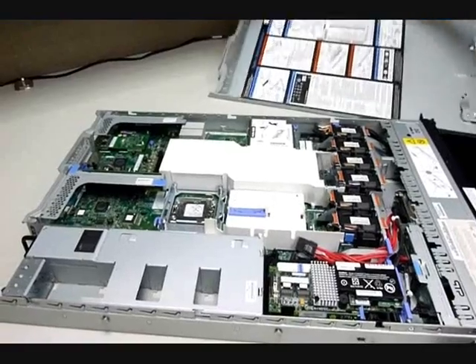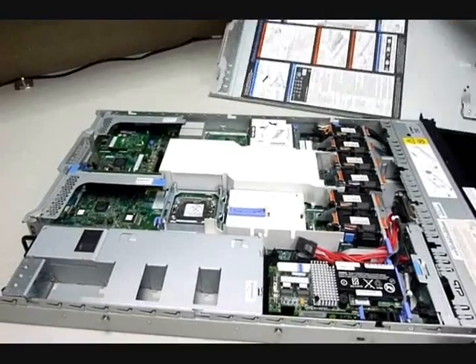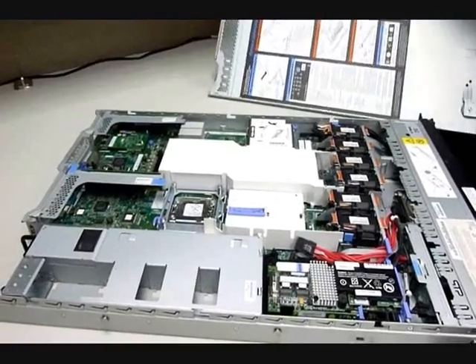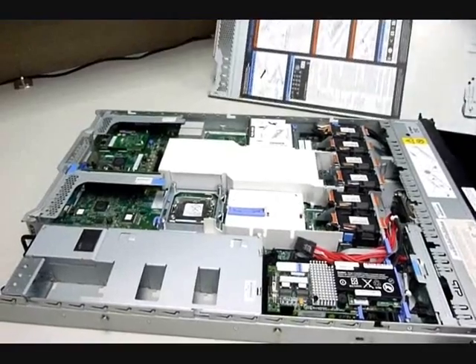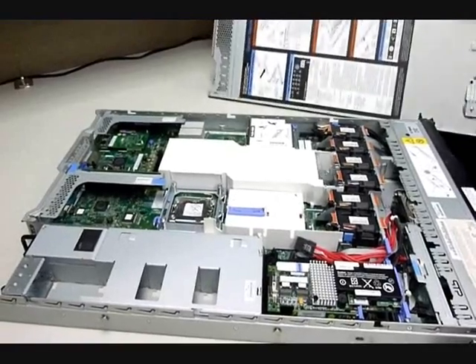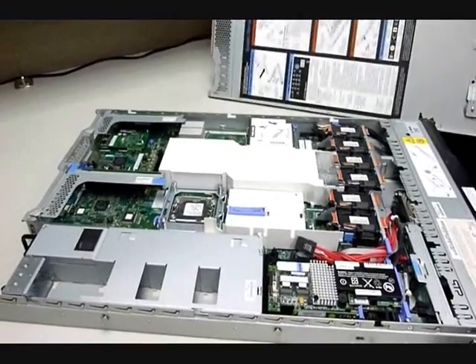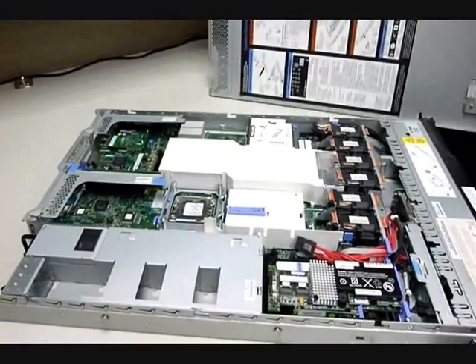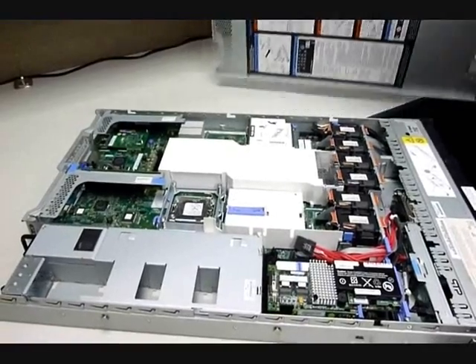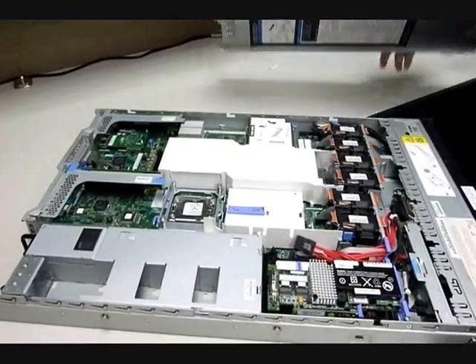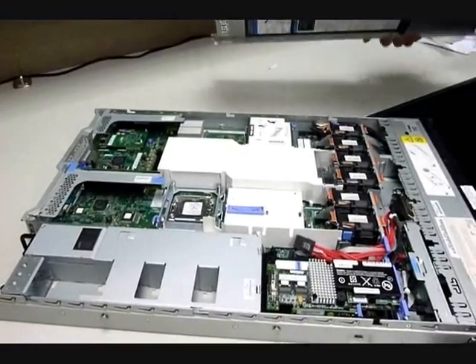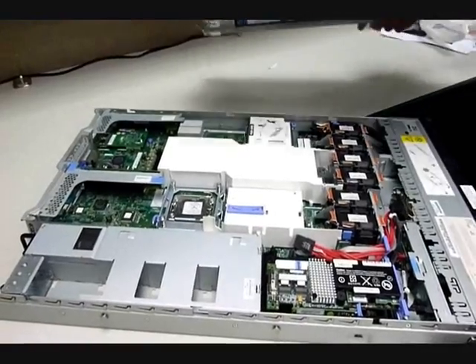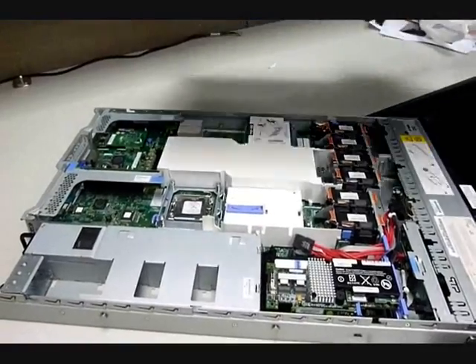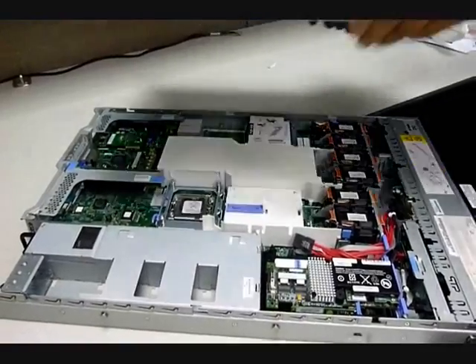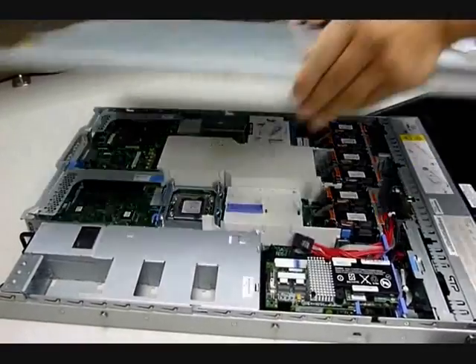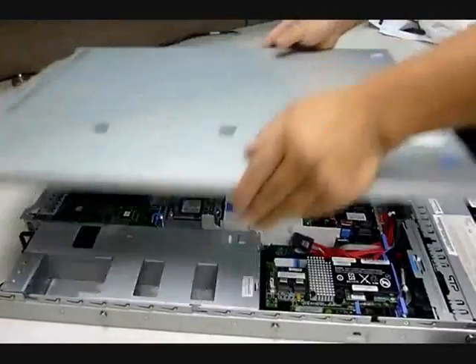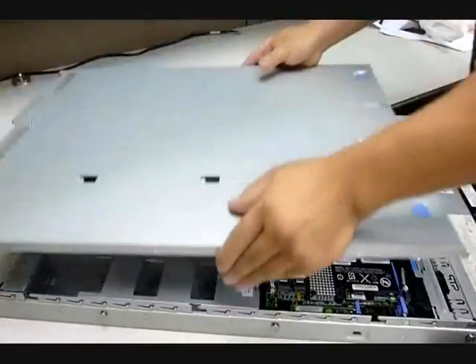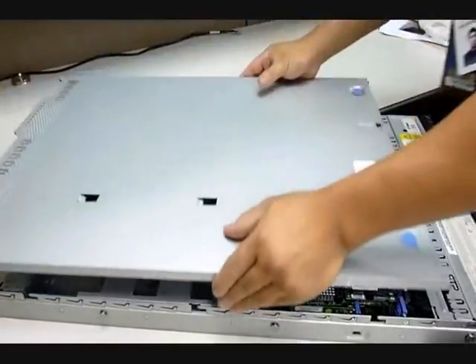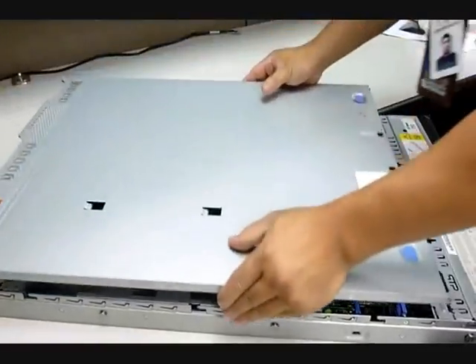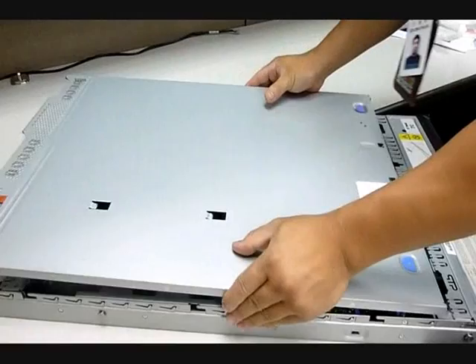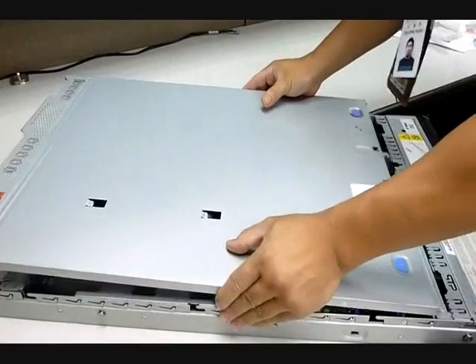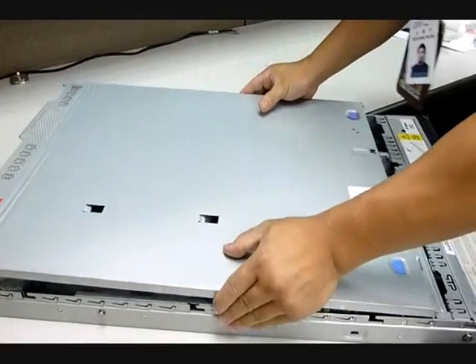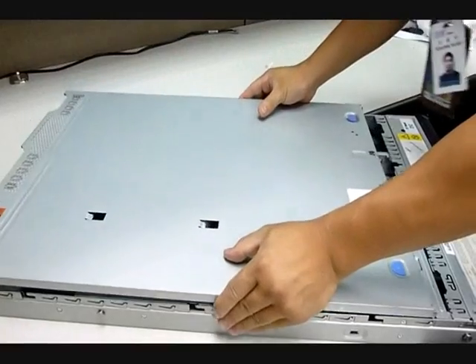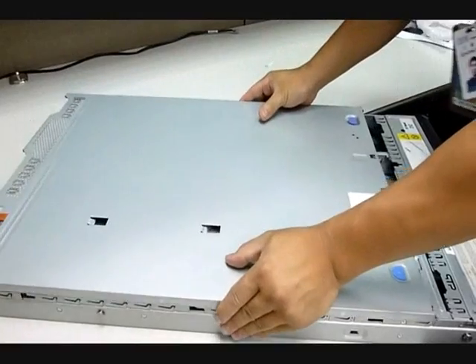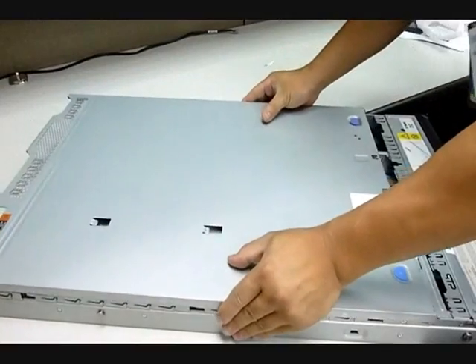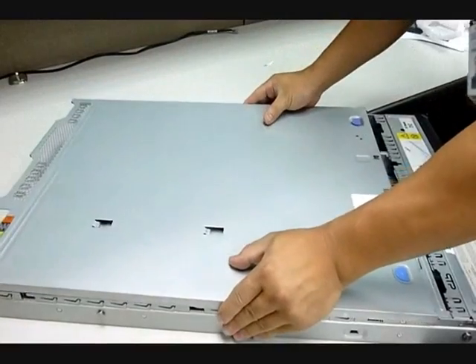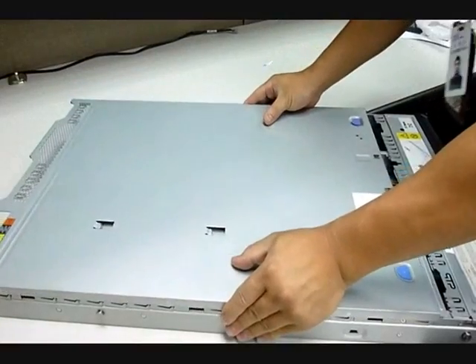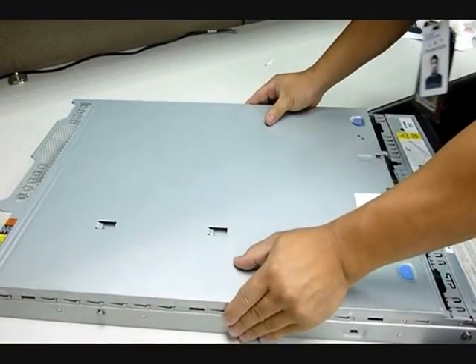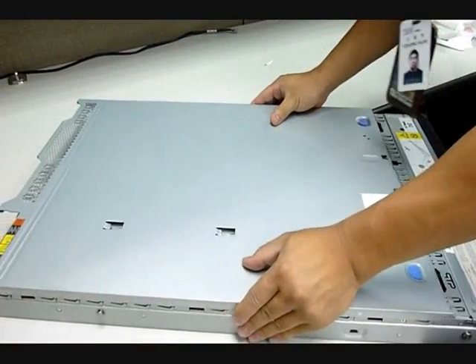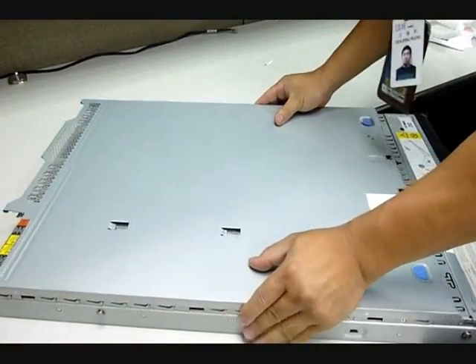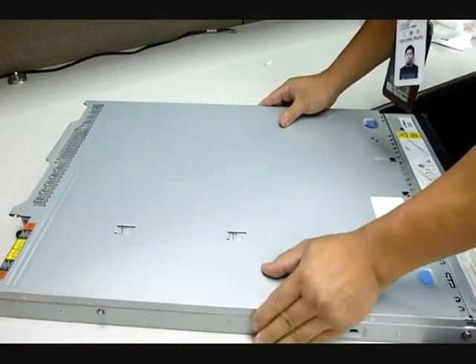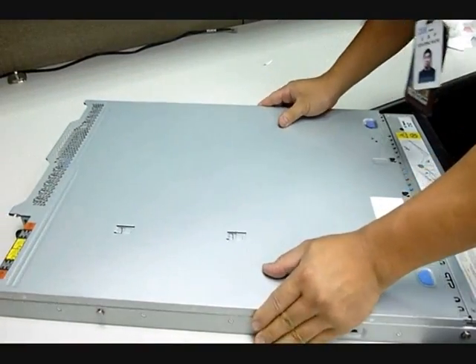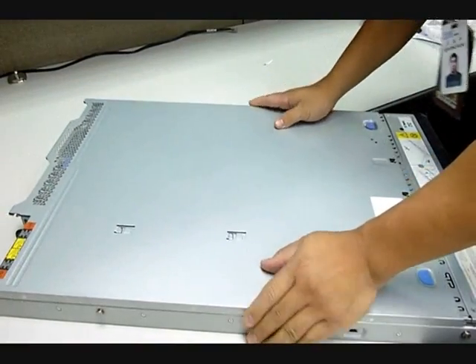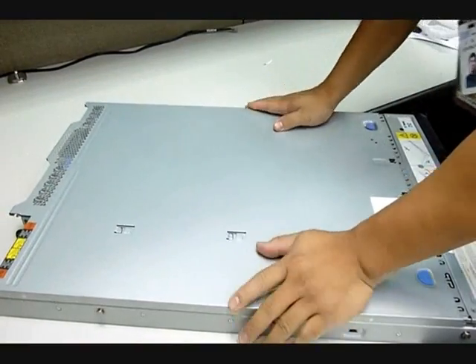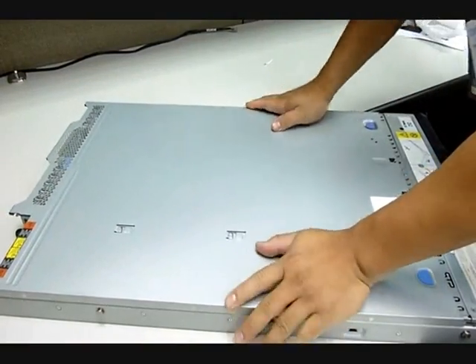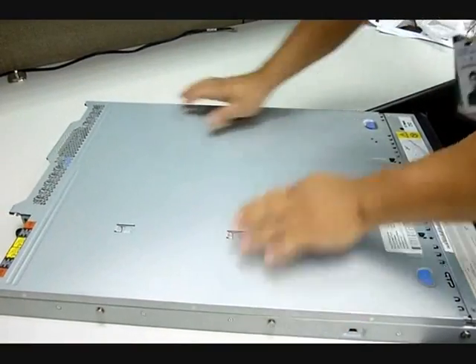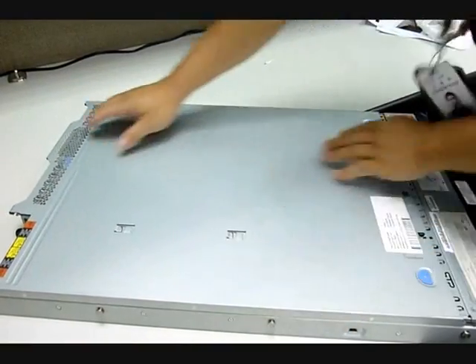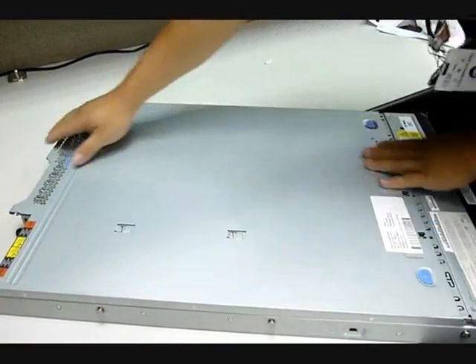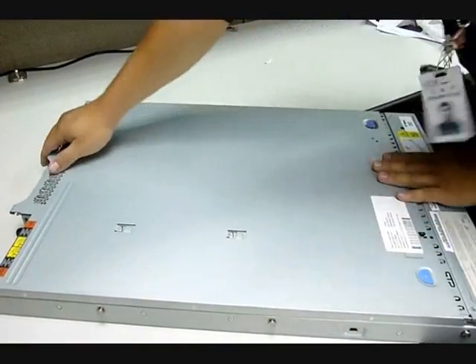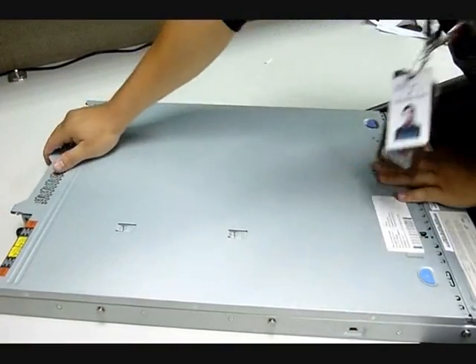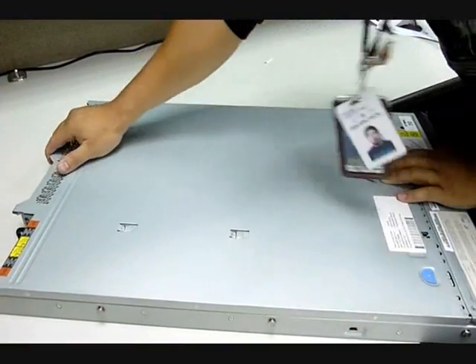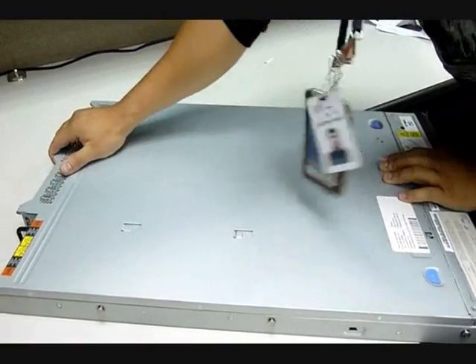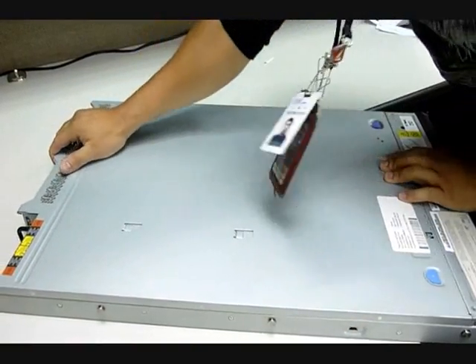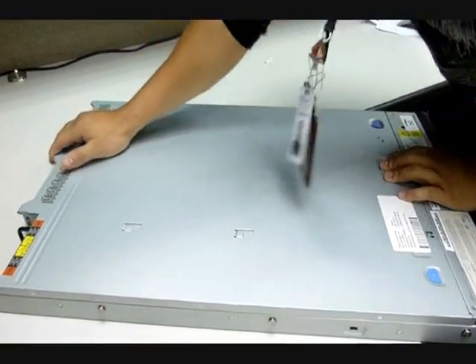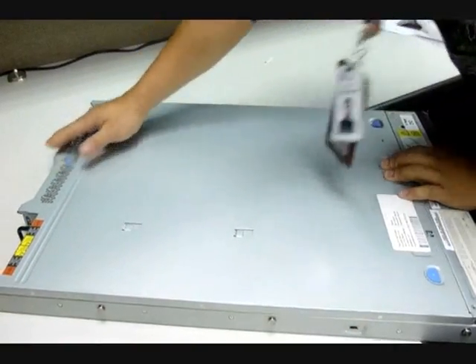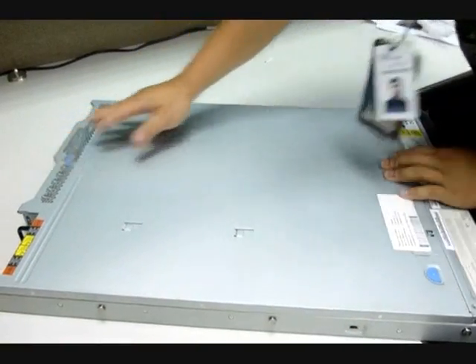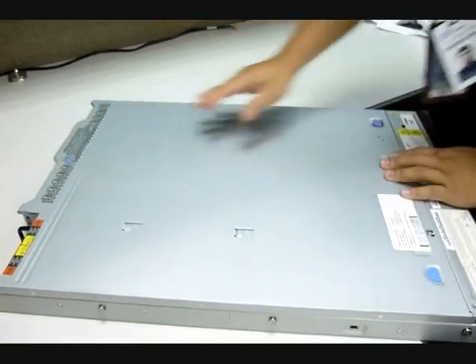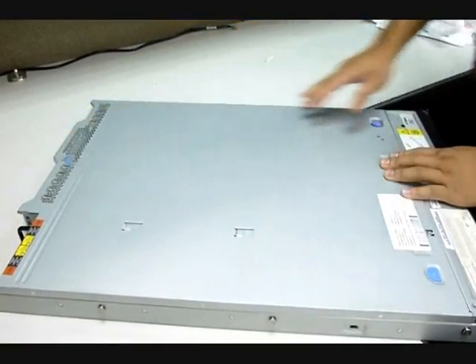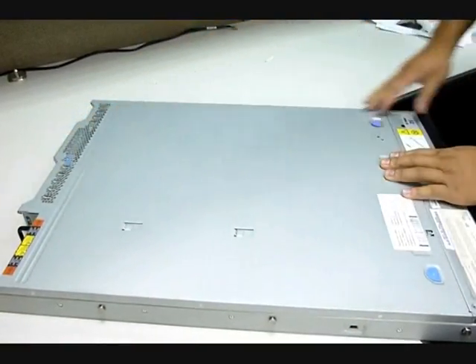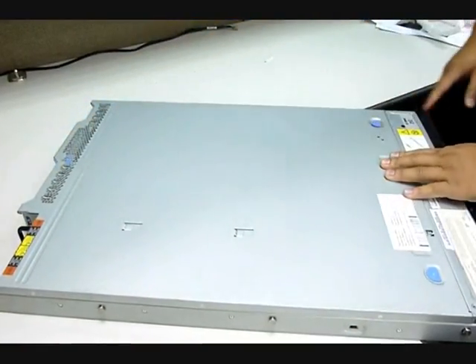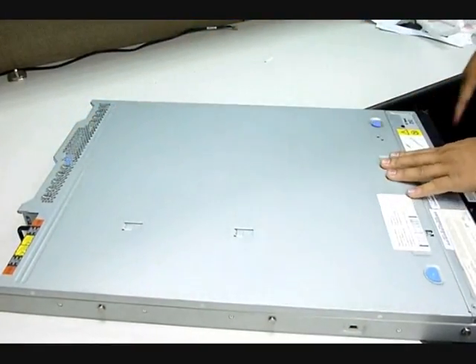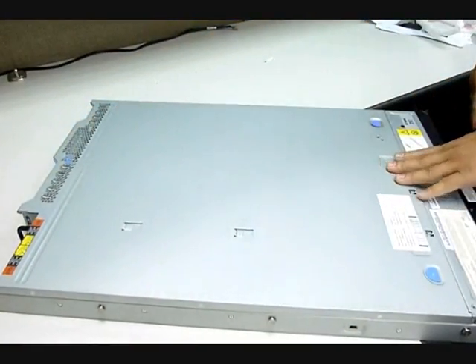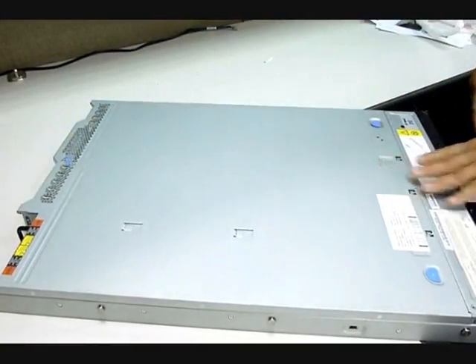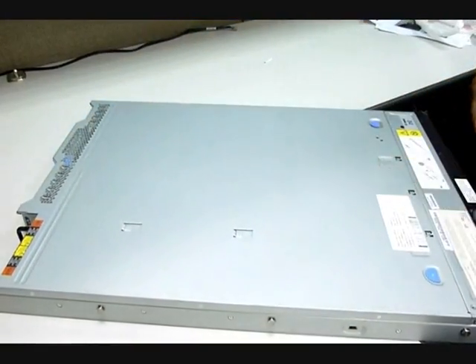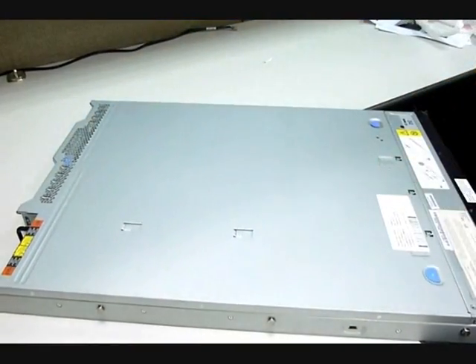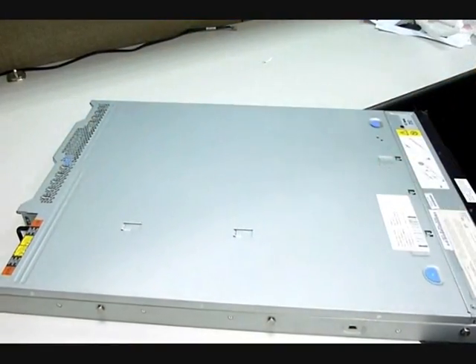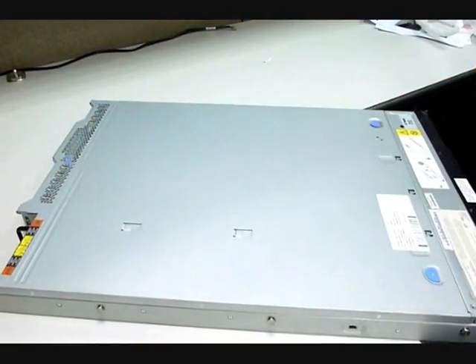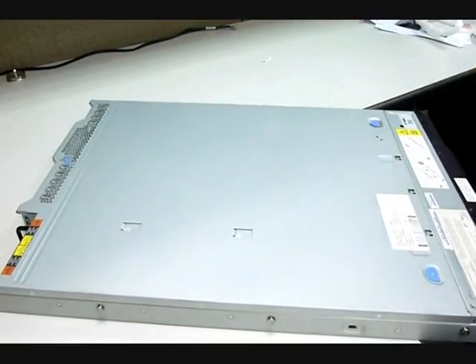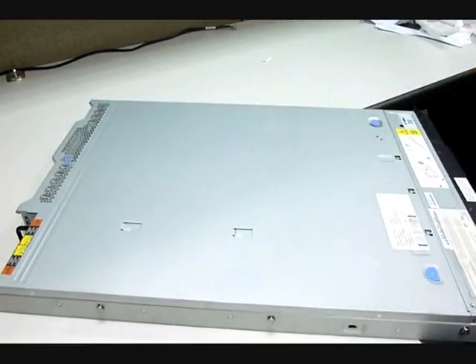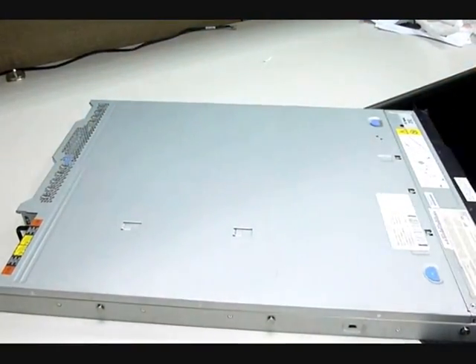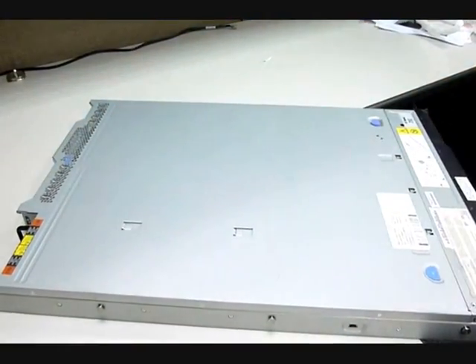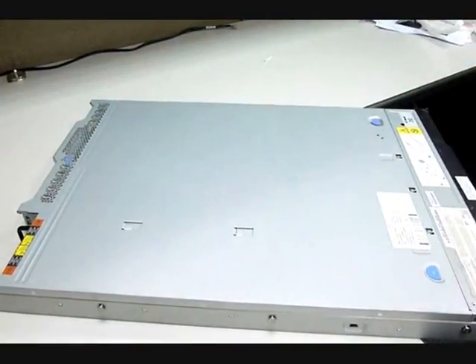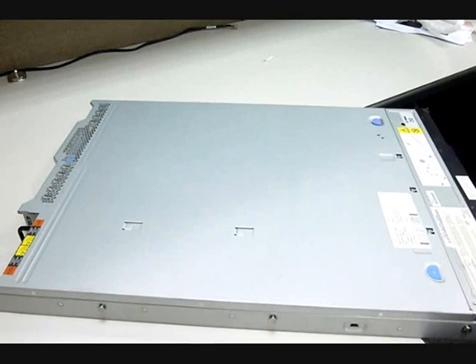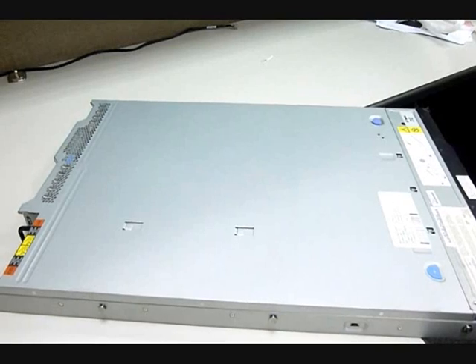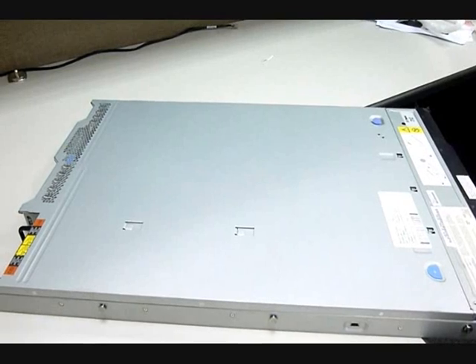Place the top cover back onto the chassis. Installation is complete.